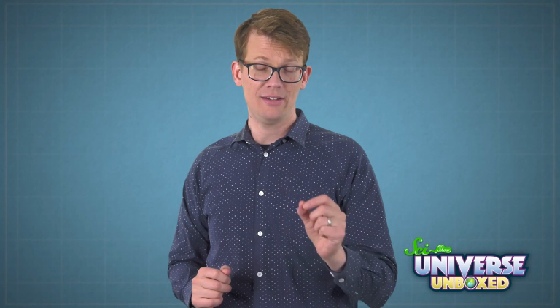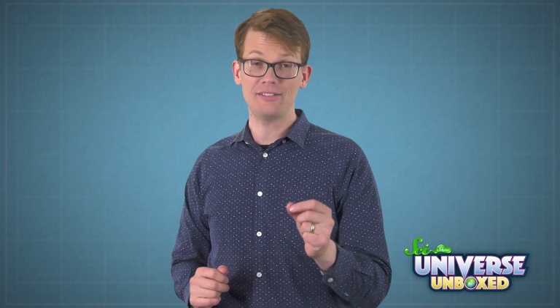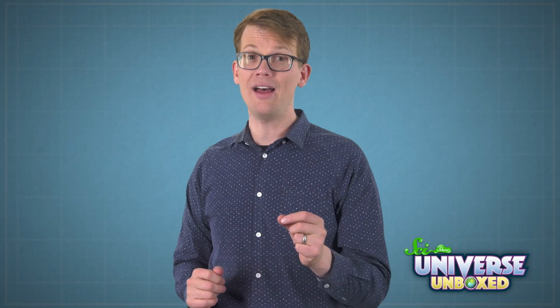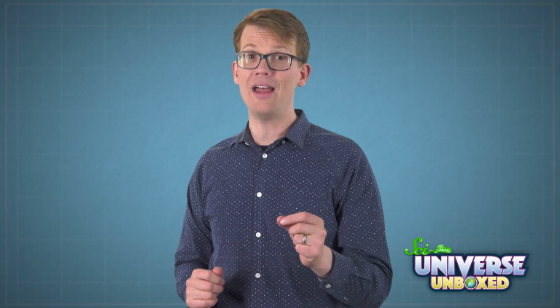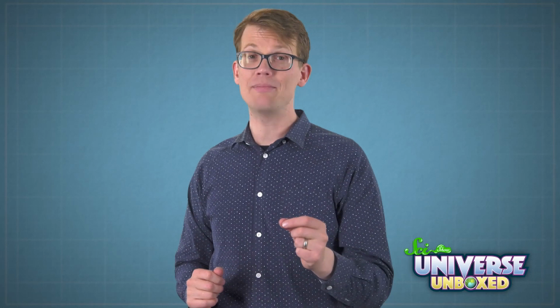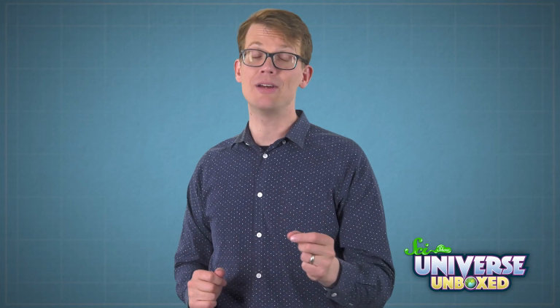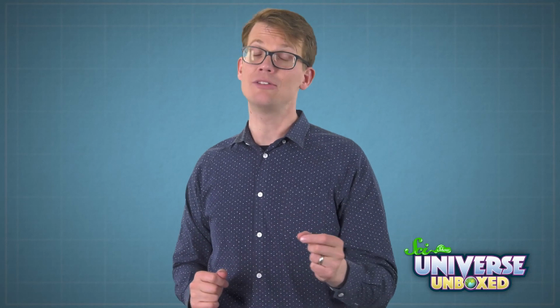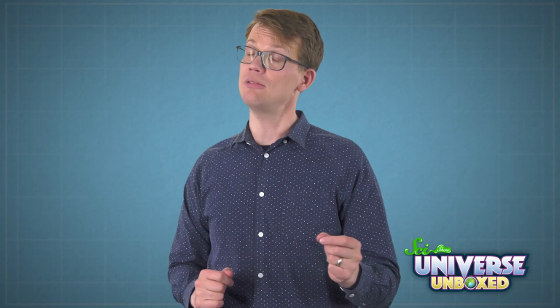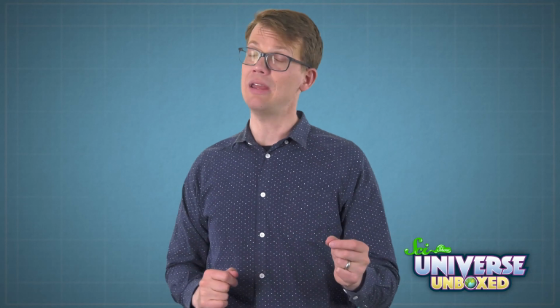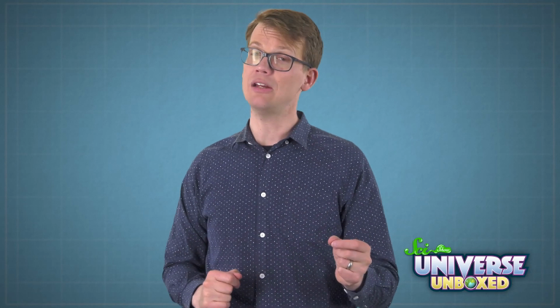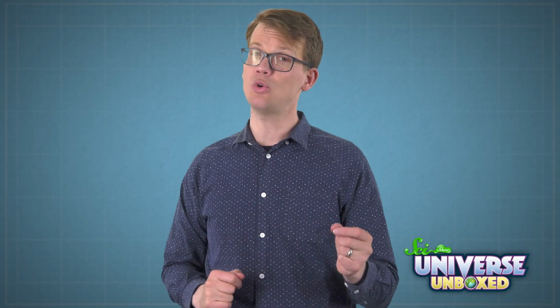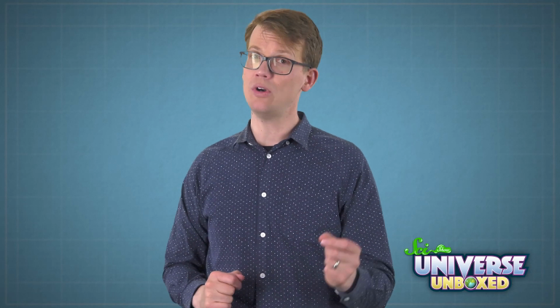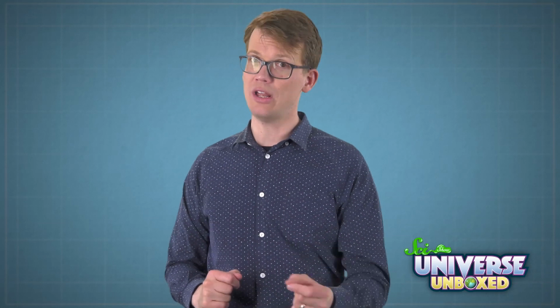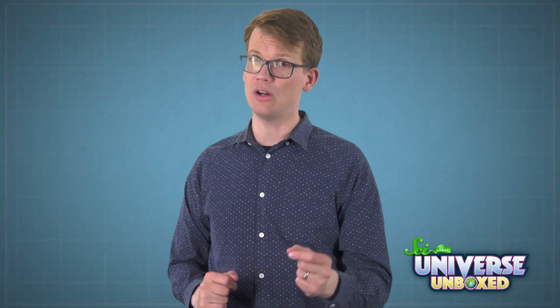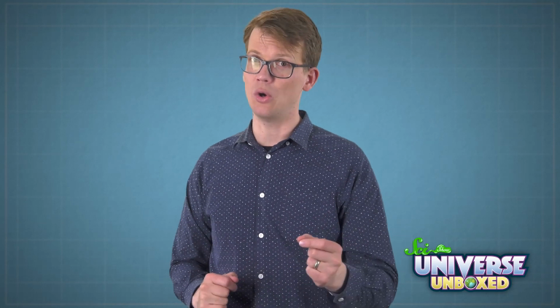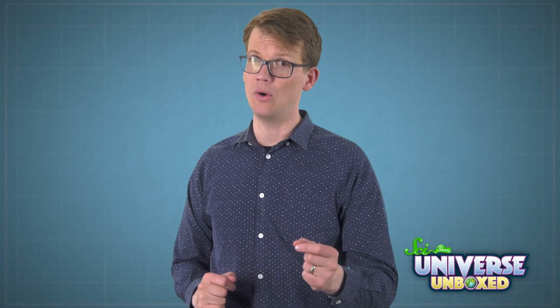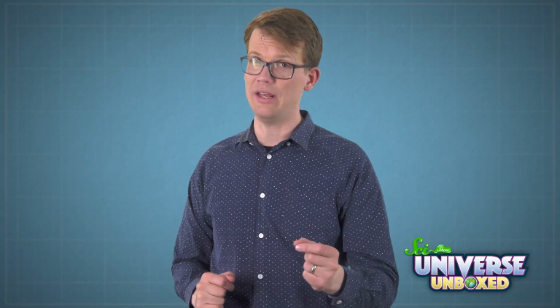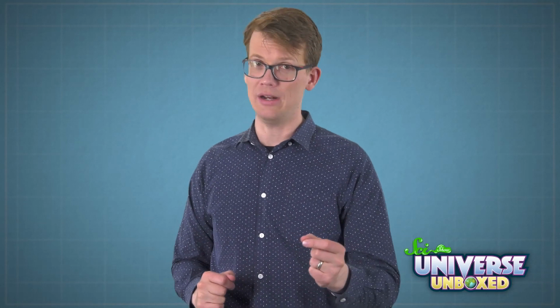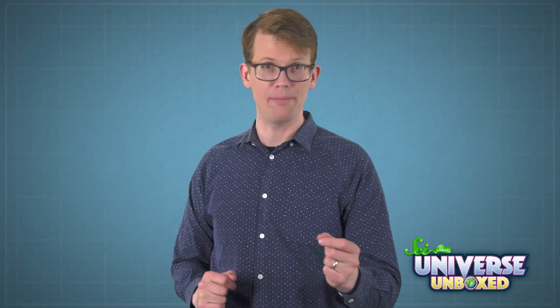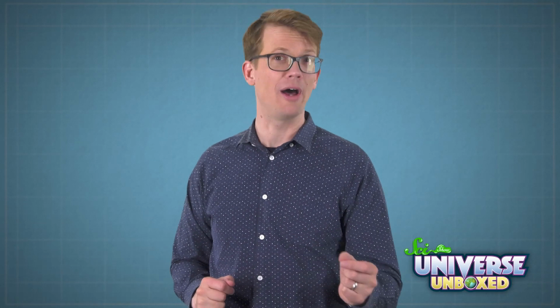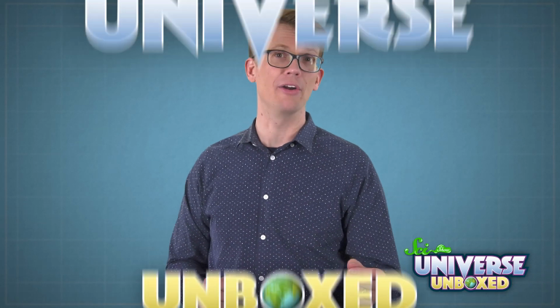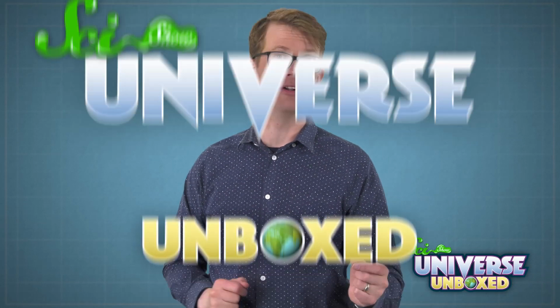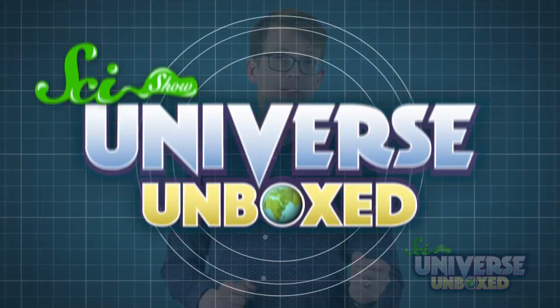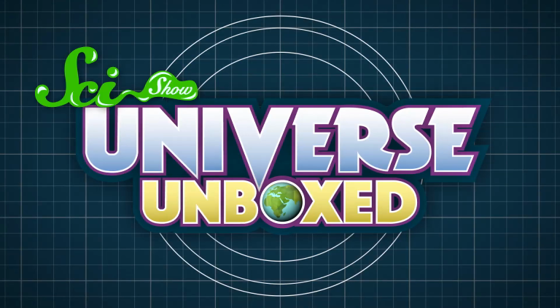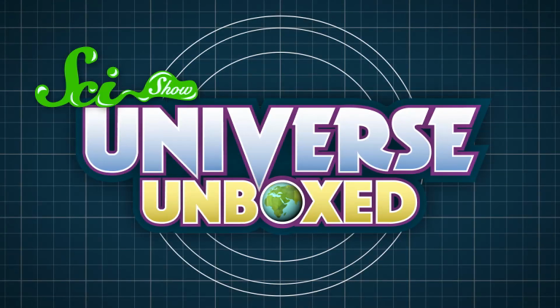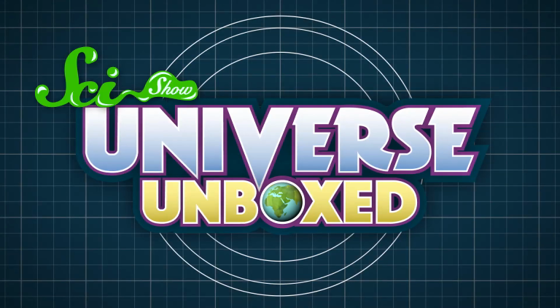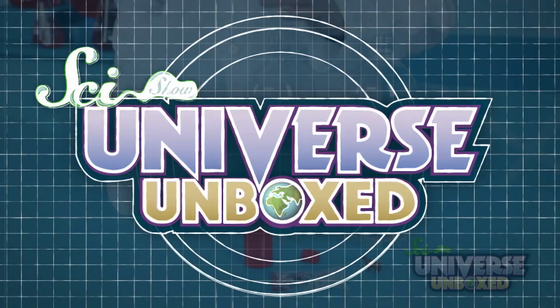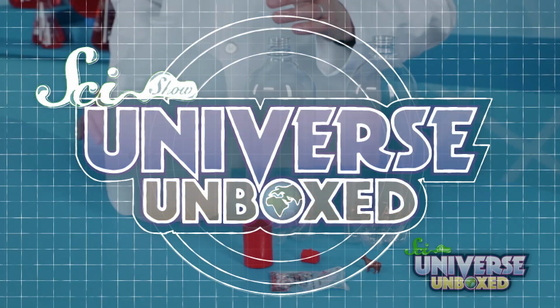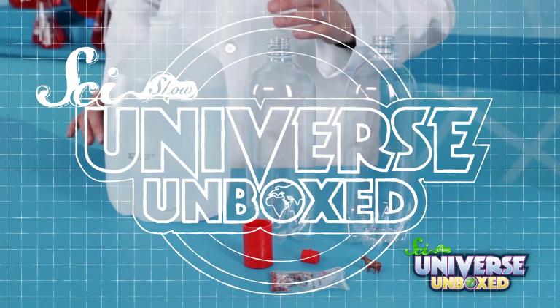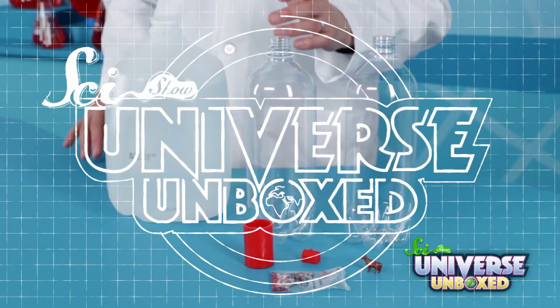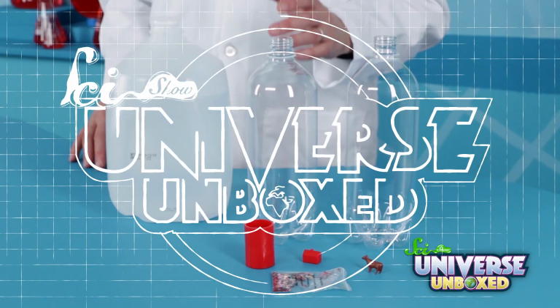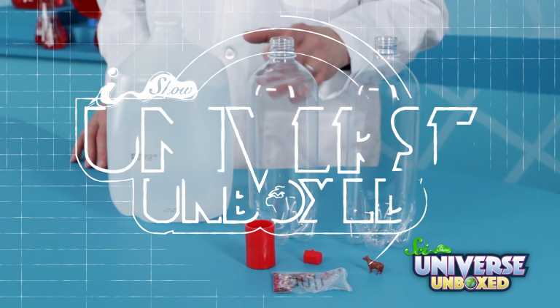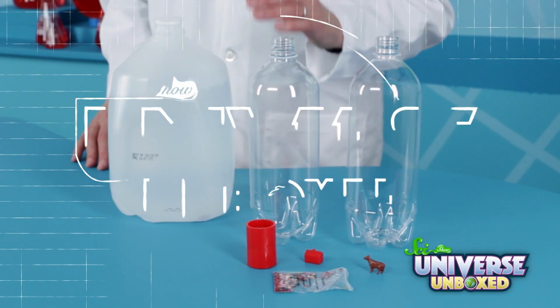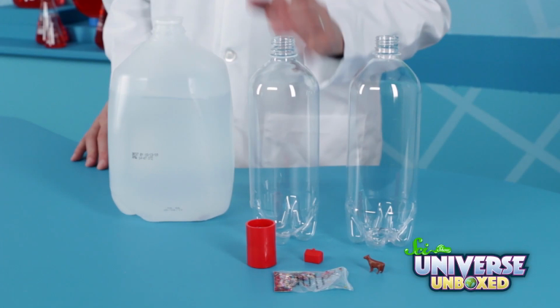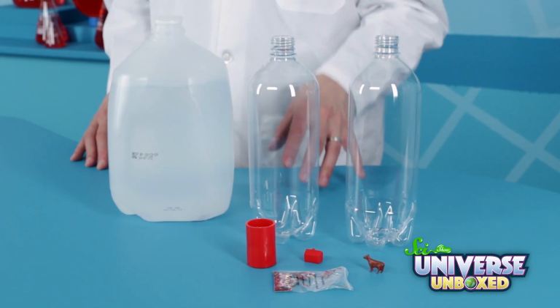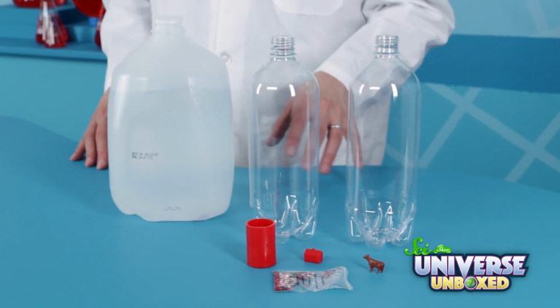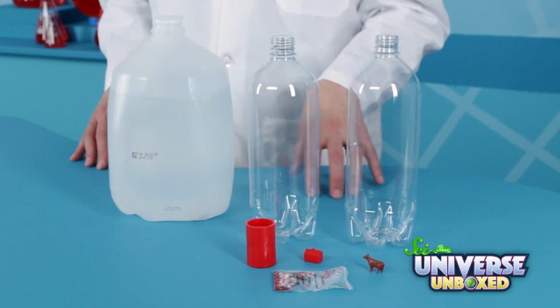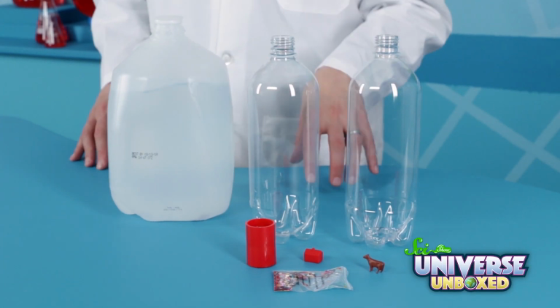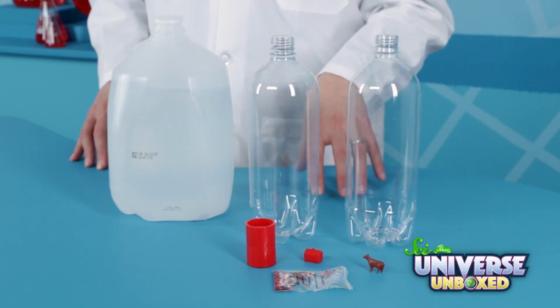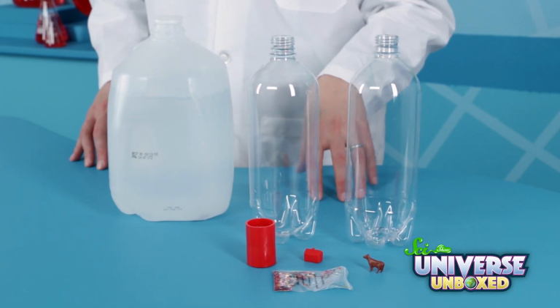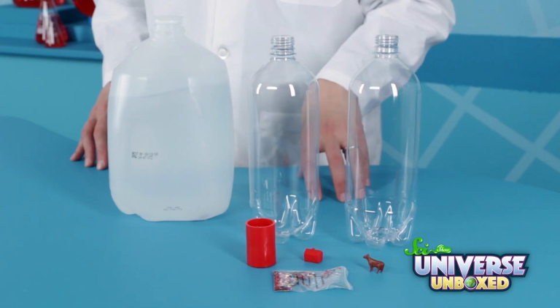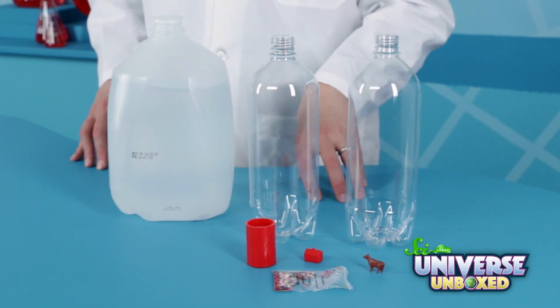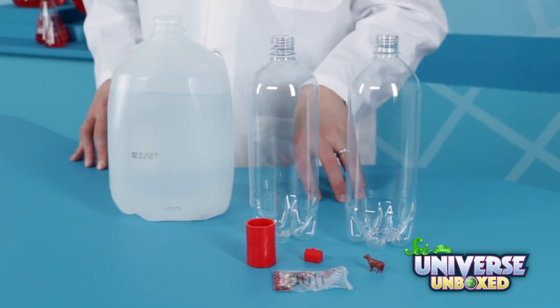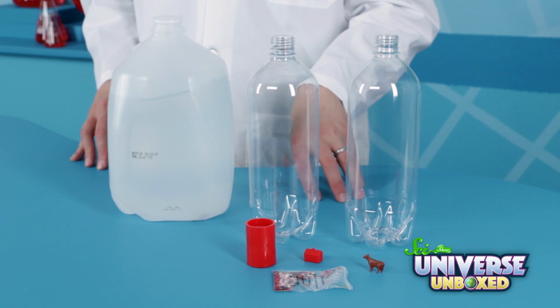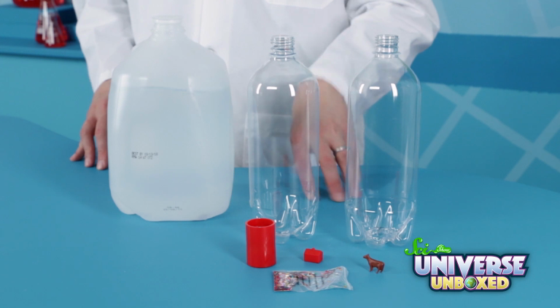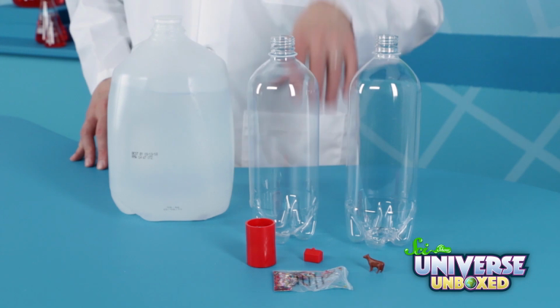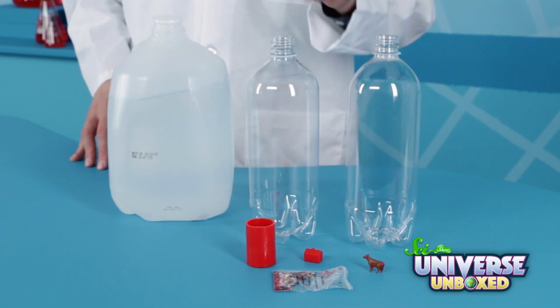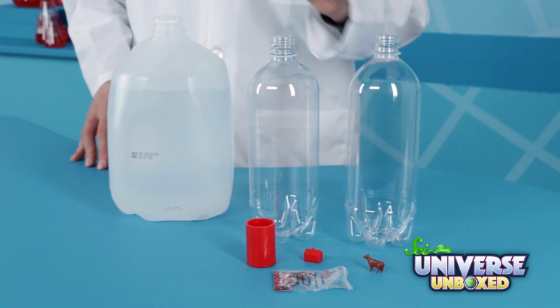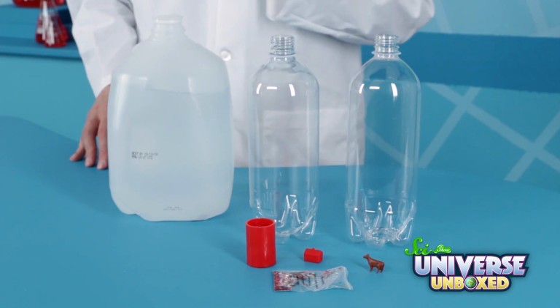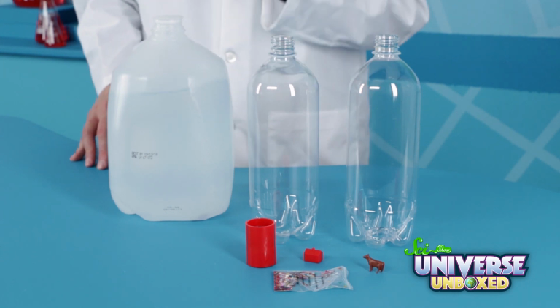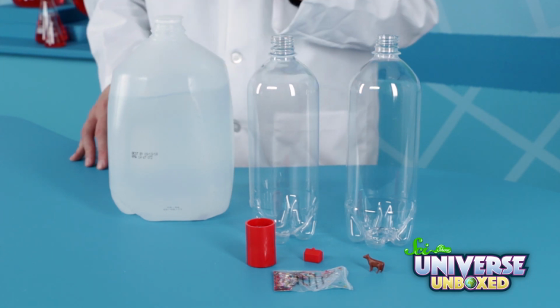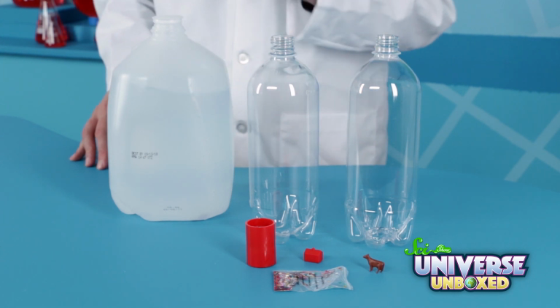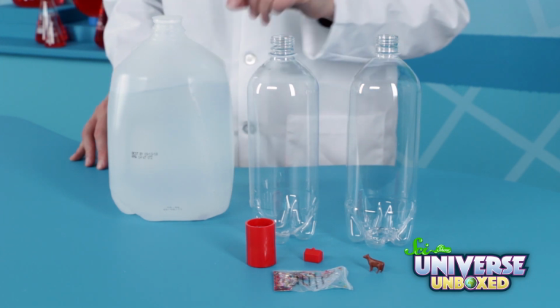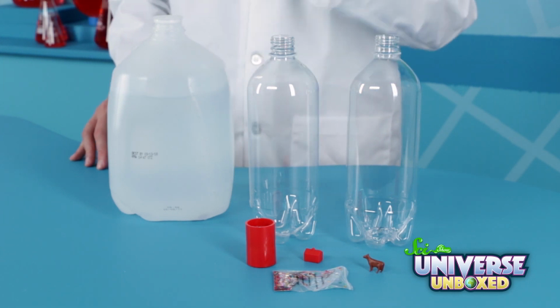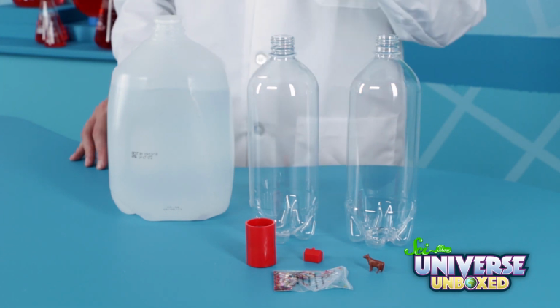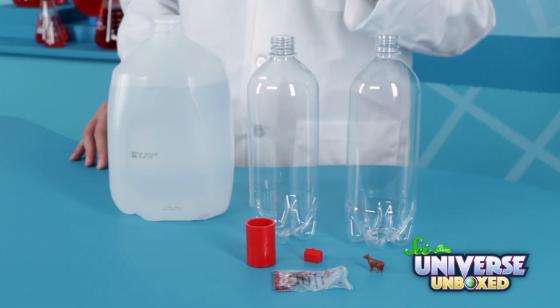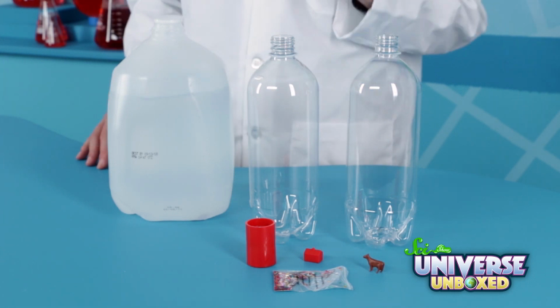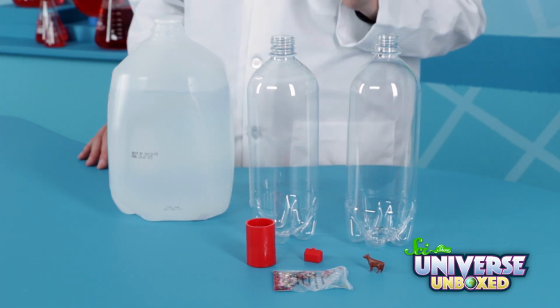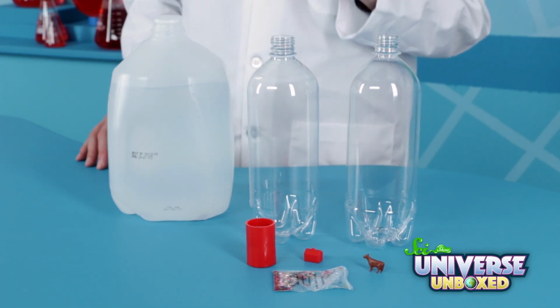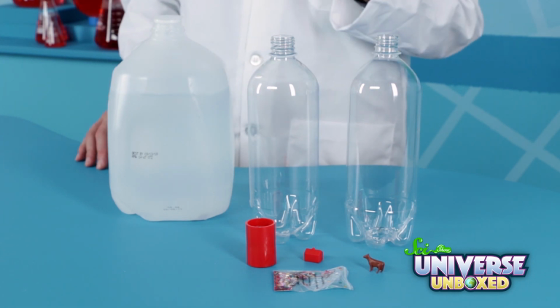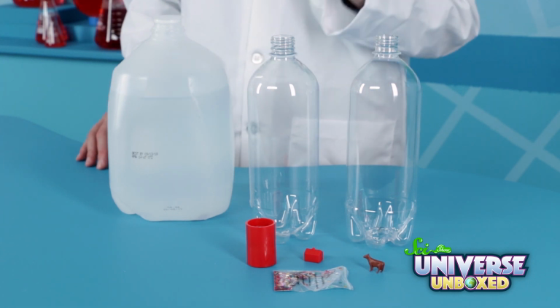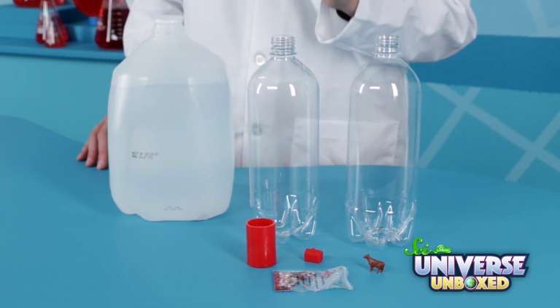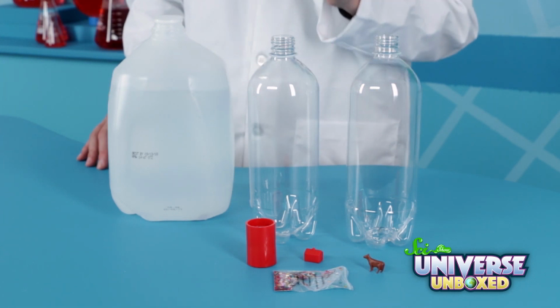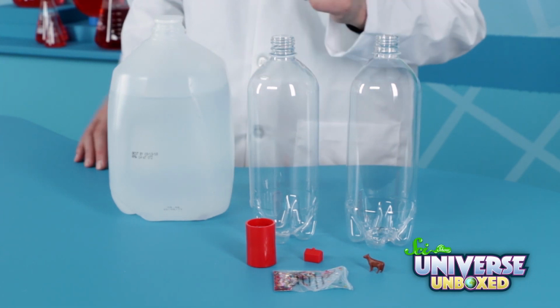It's time to make a tornado in a bottle! For this activity, you need two clear plastic water bottles, some water, and a plastic connector.